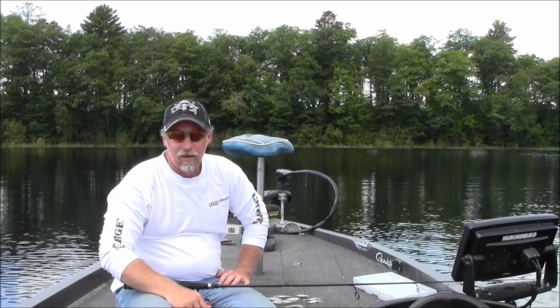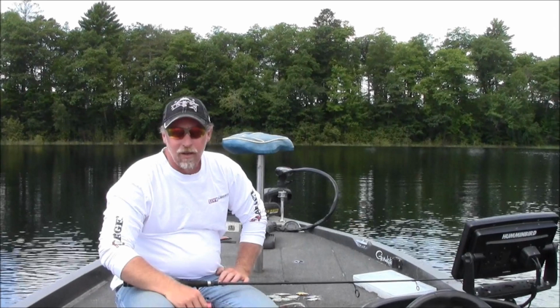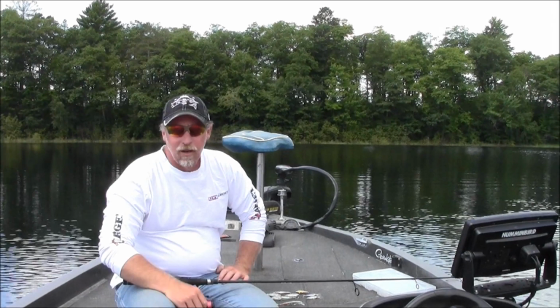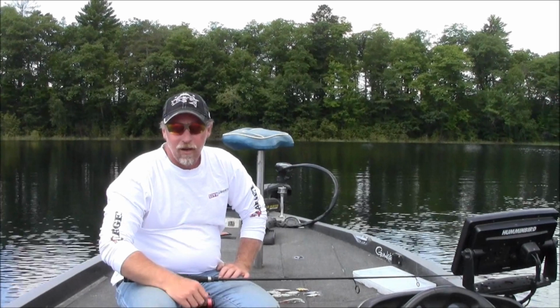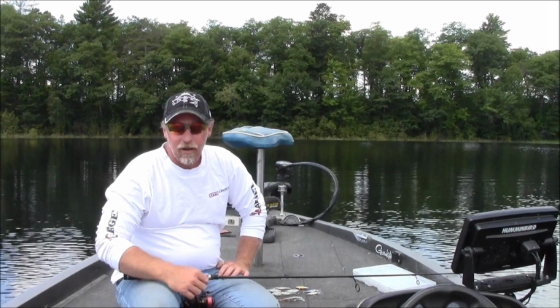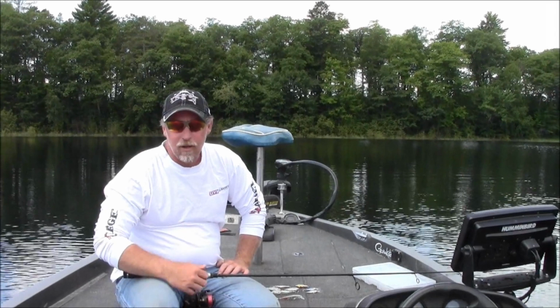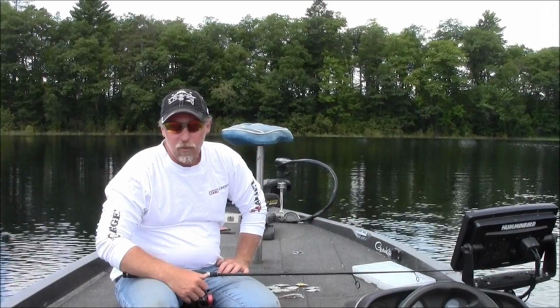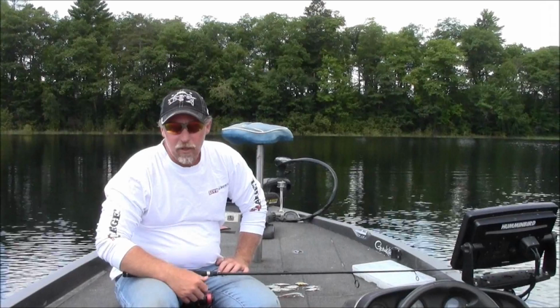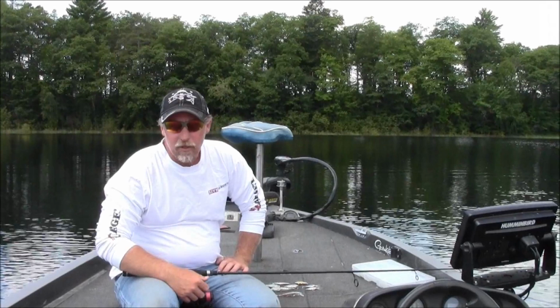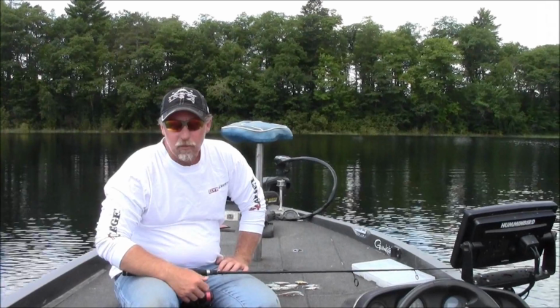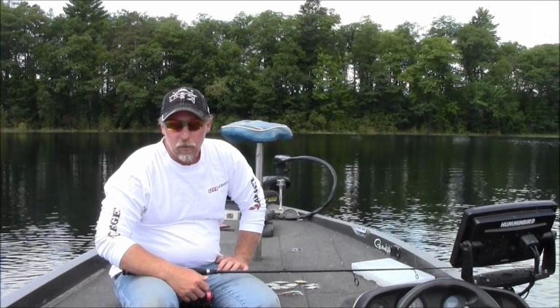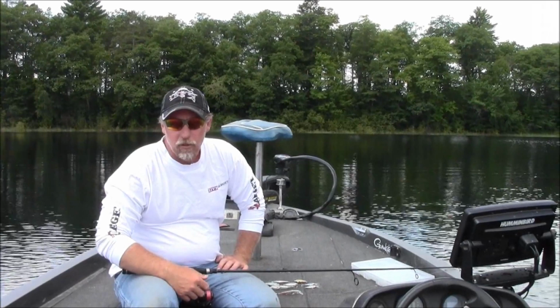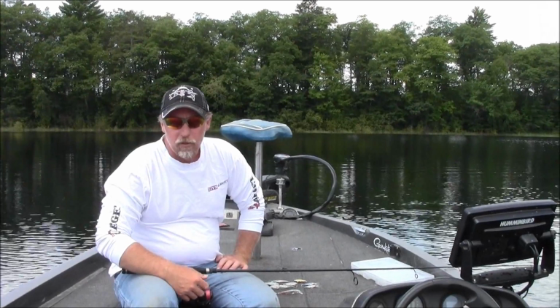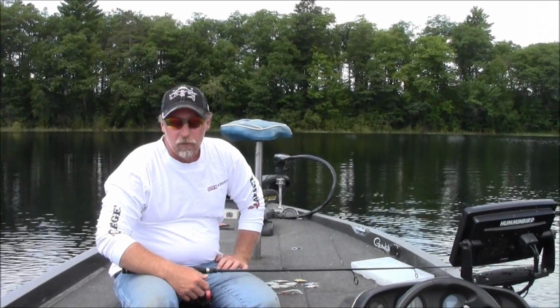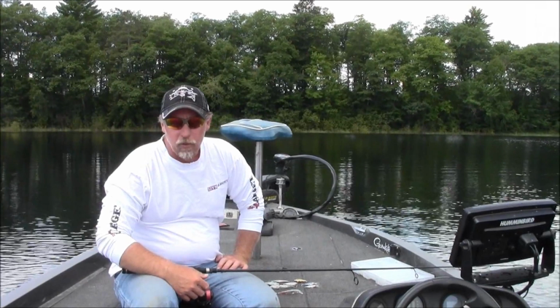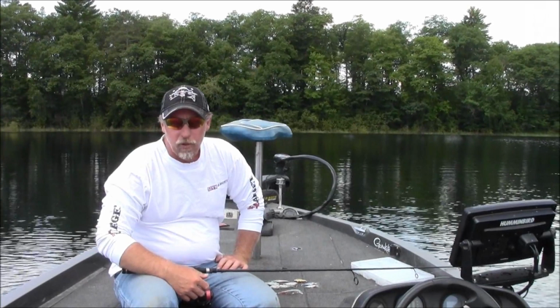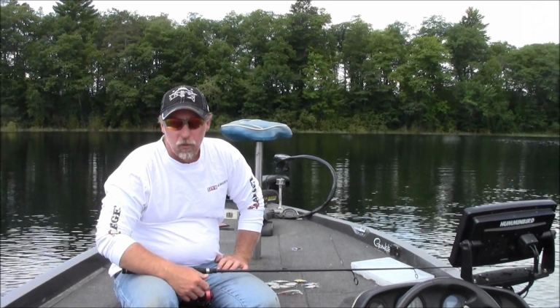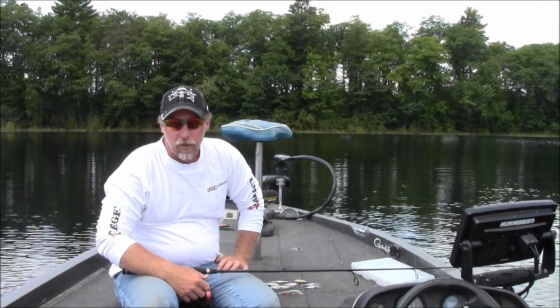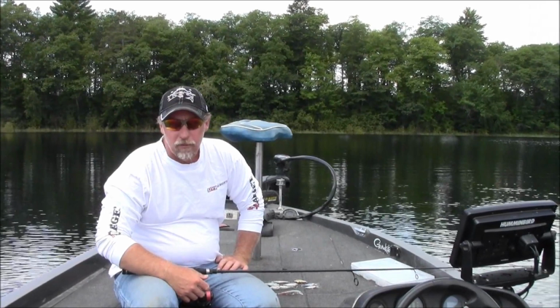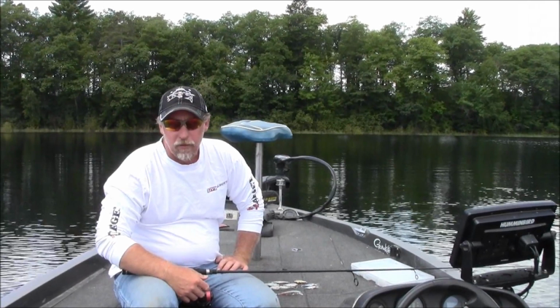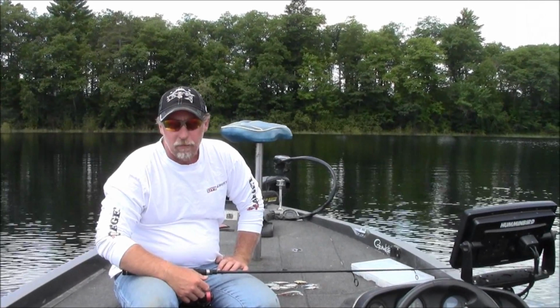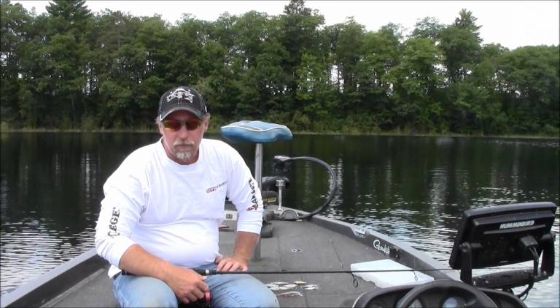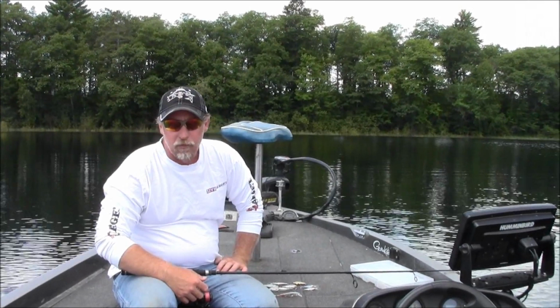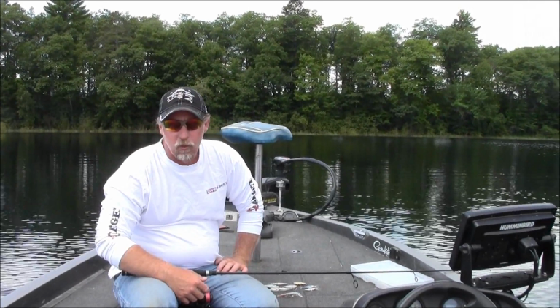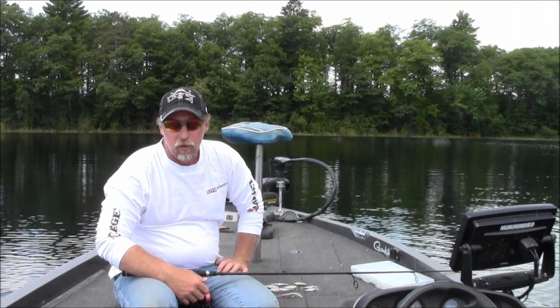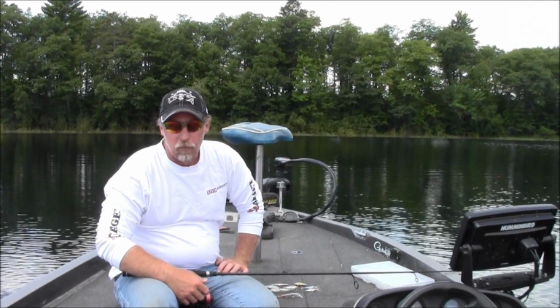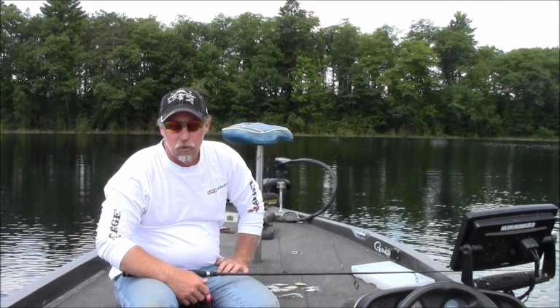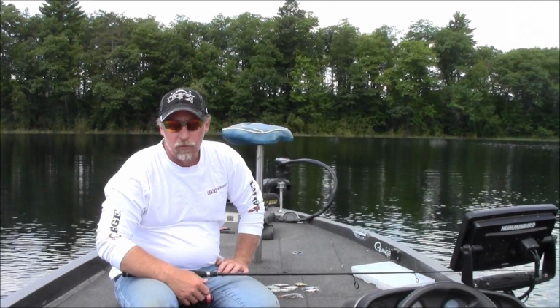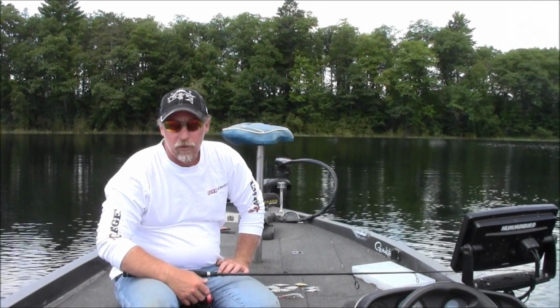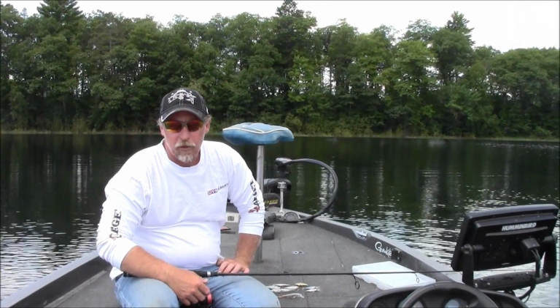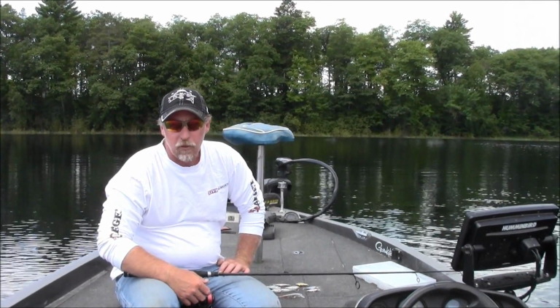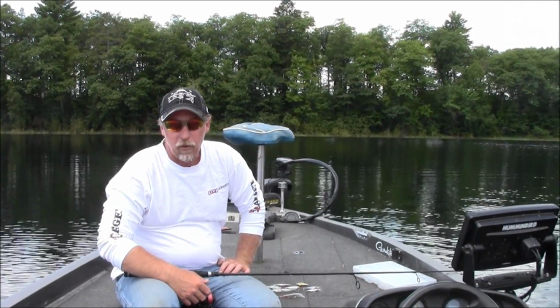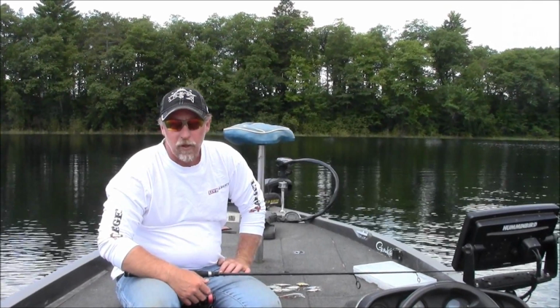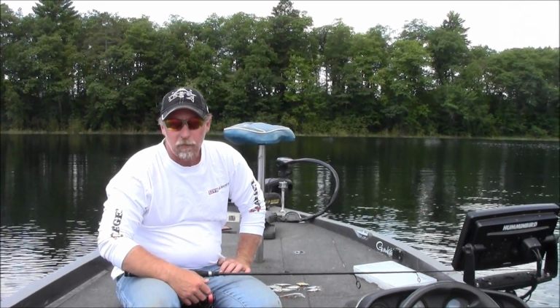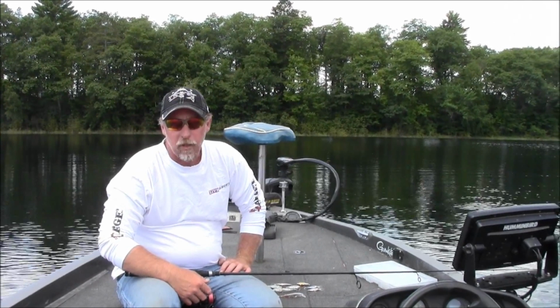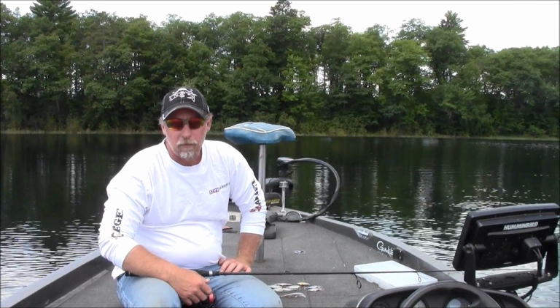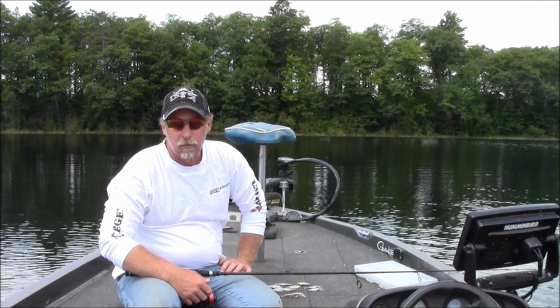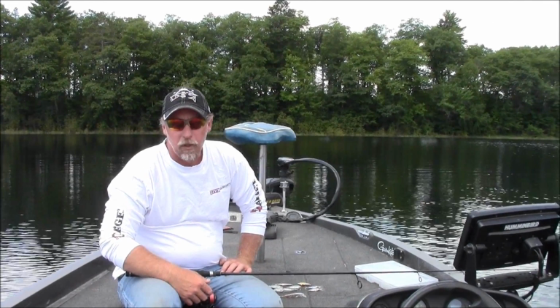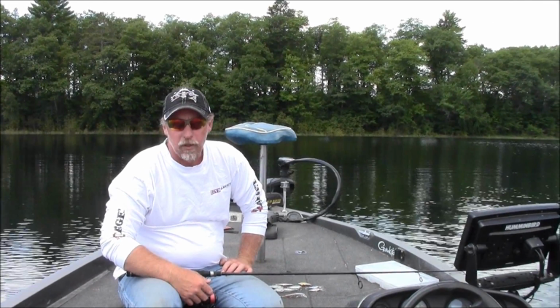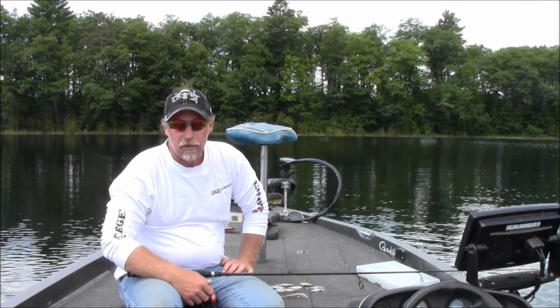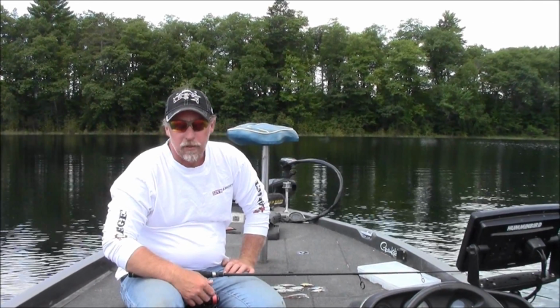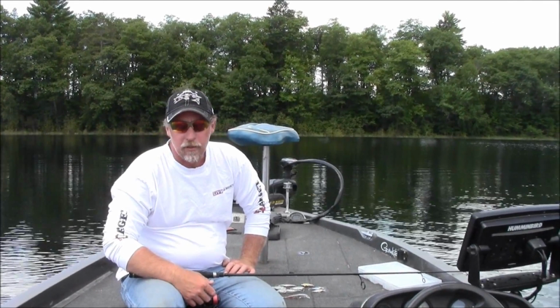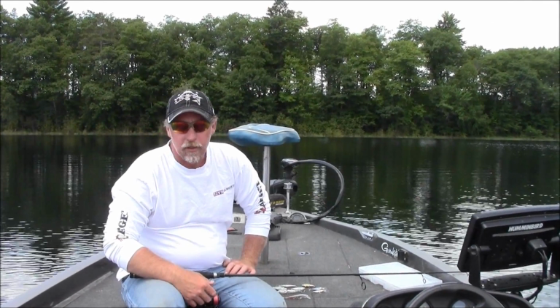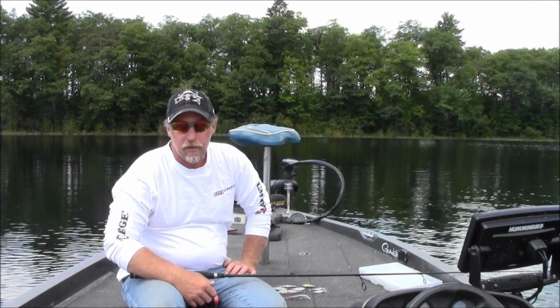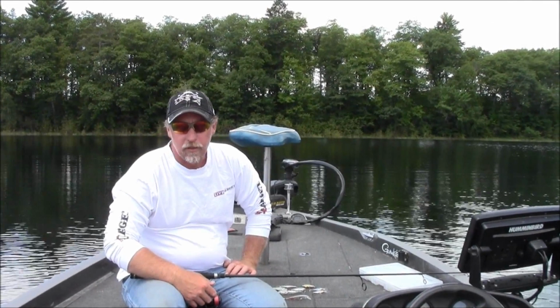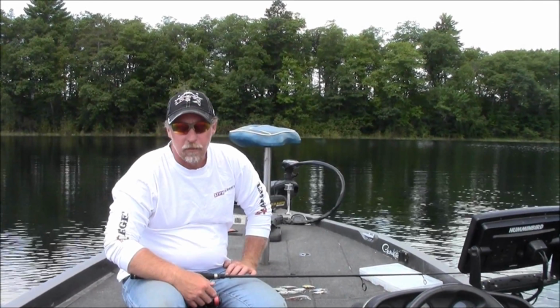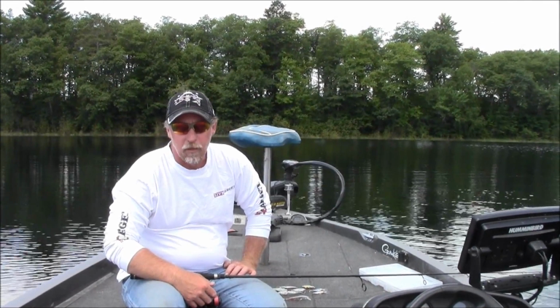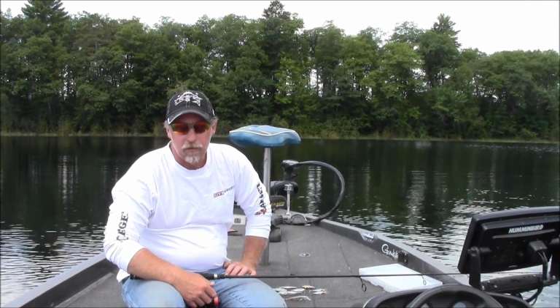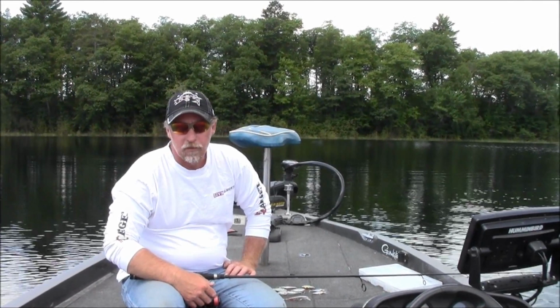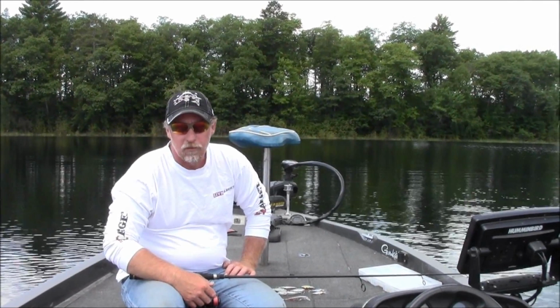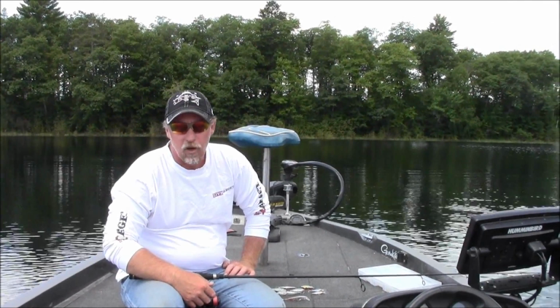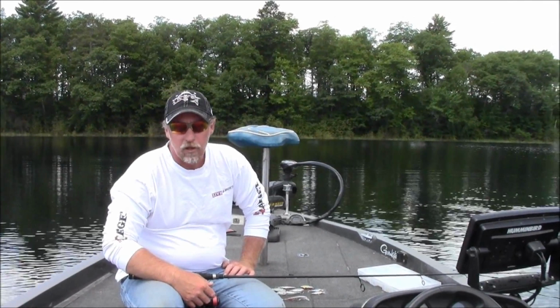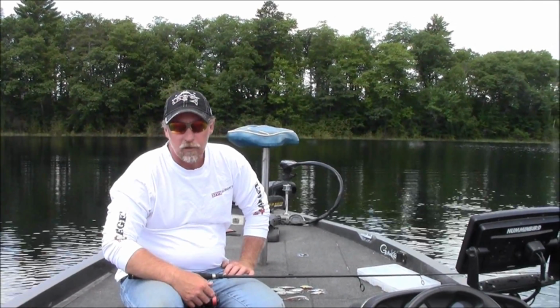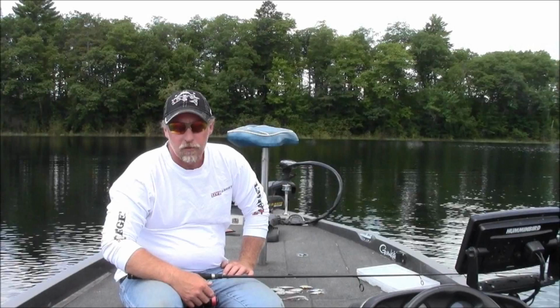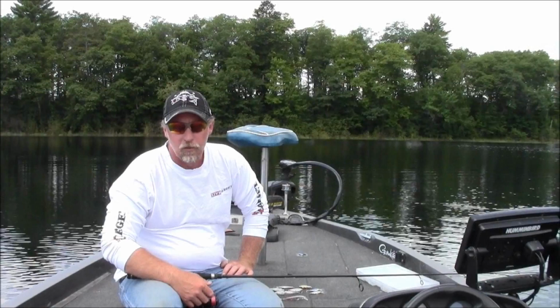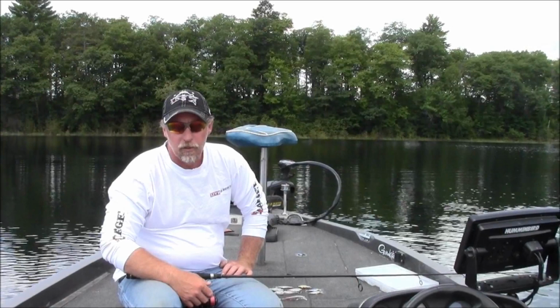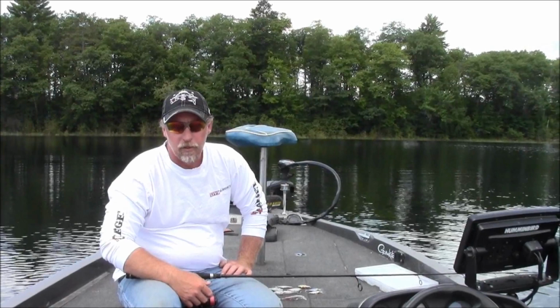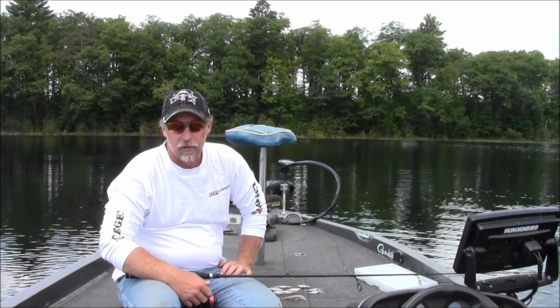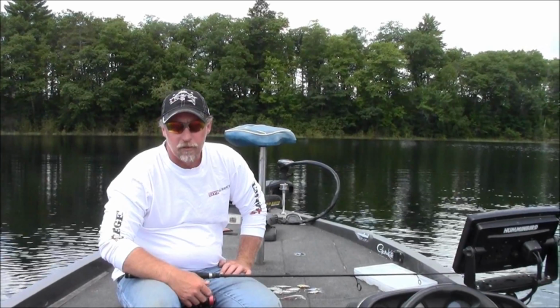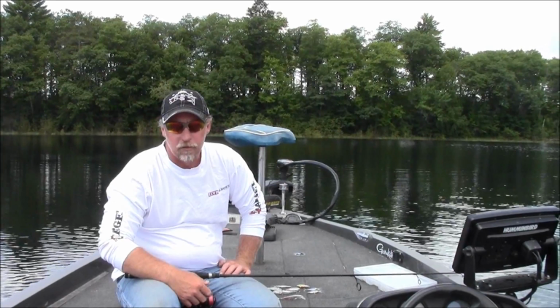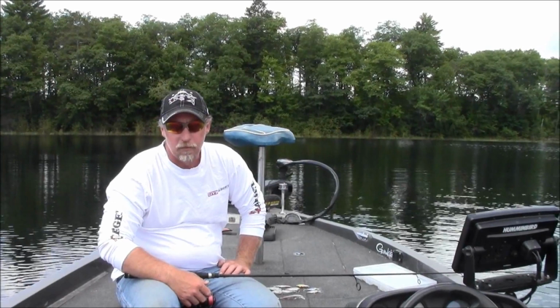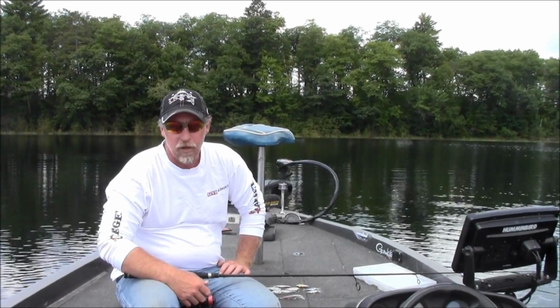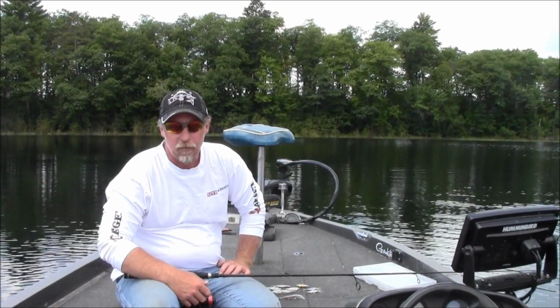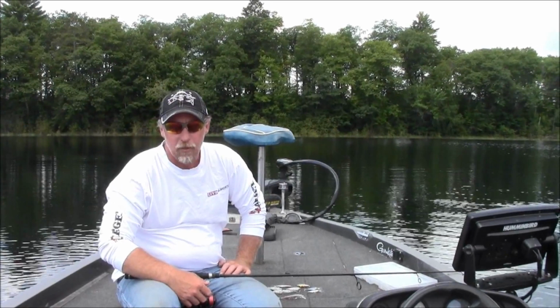Hi, I'm Randy Whelan with a quick tip for improving your crankbait bite in the months of August going into September.